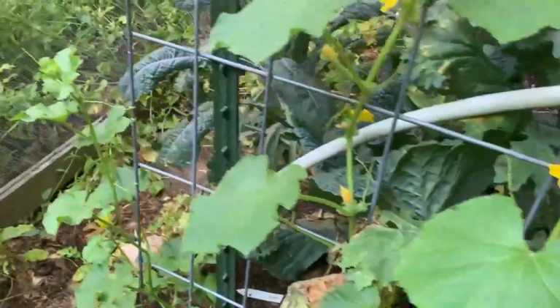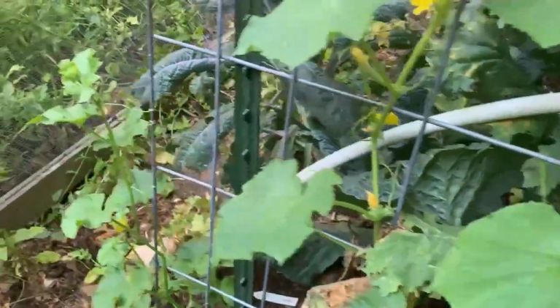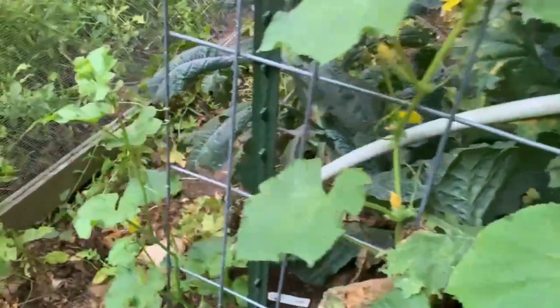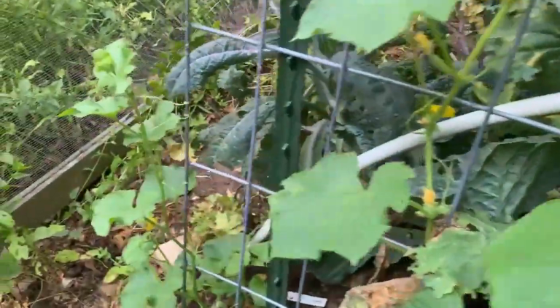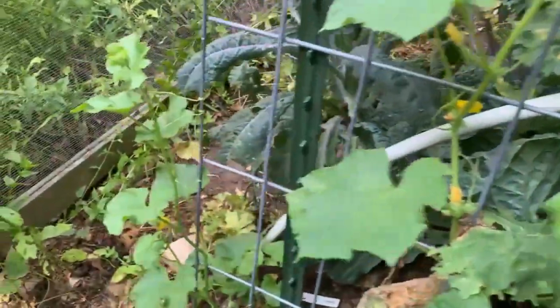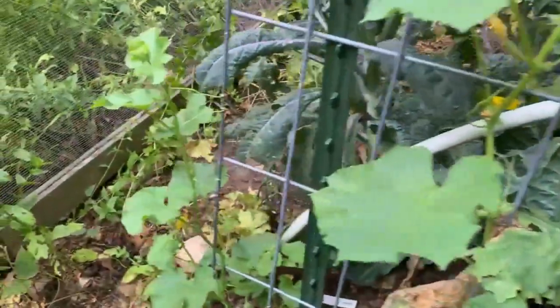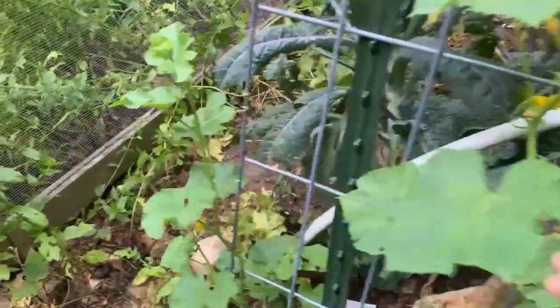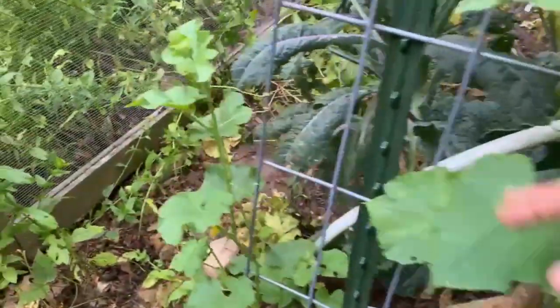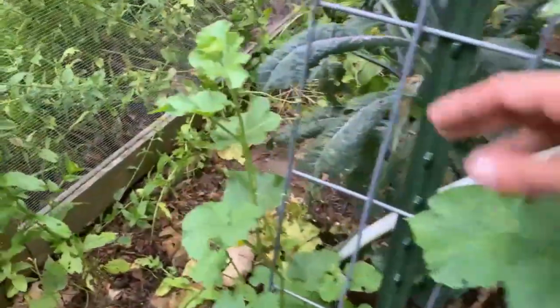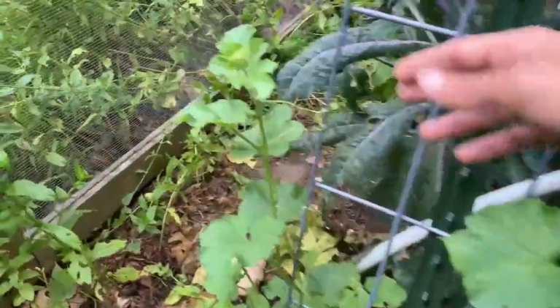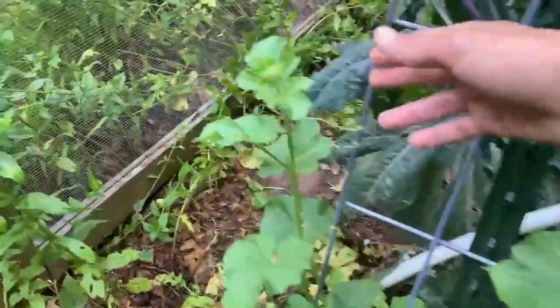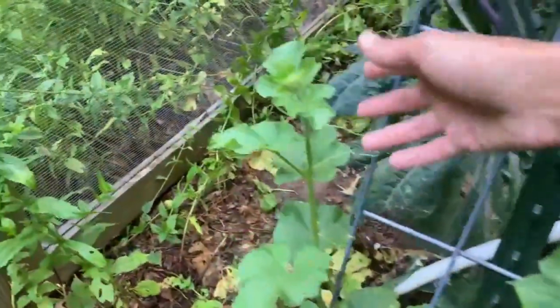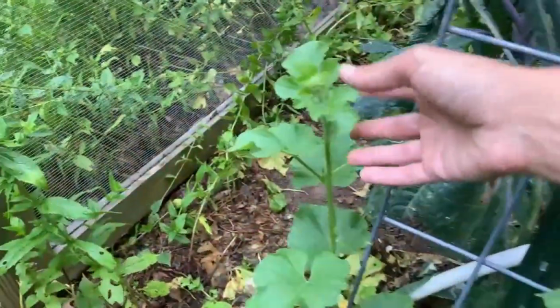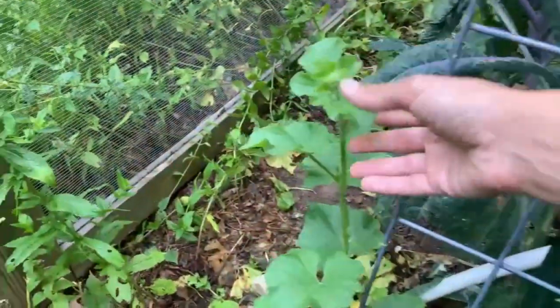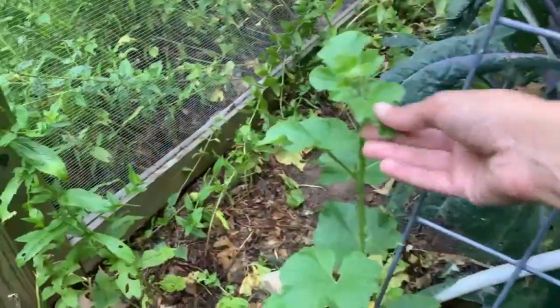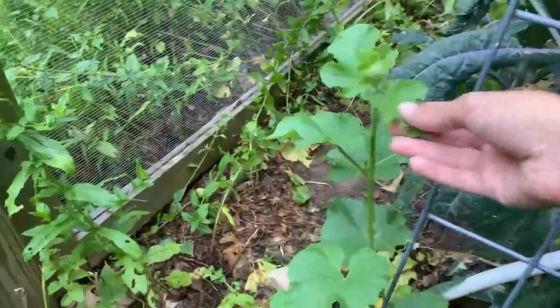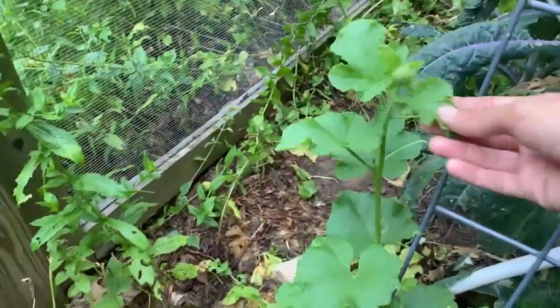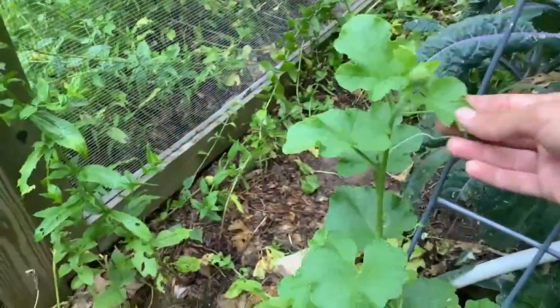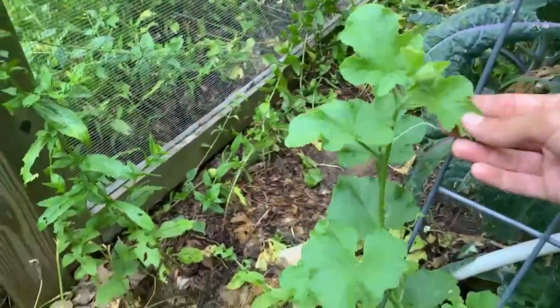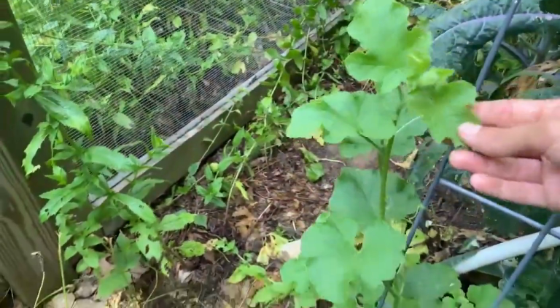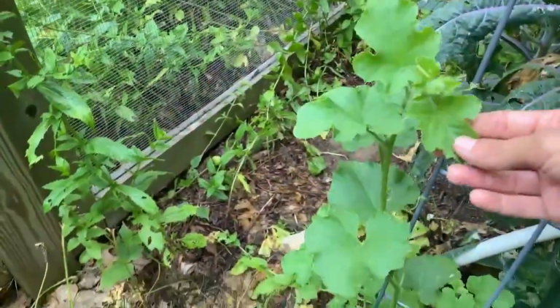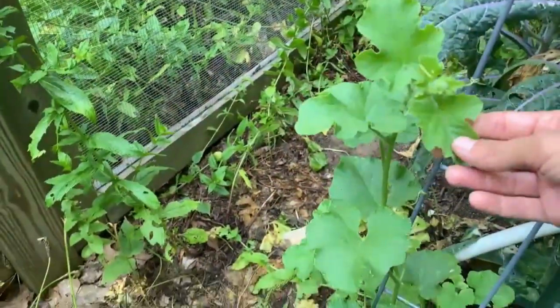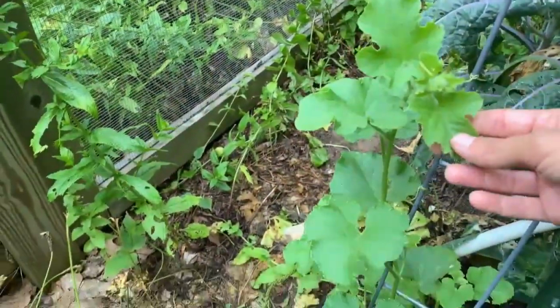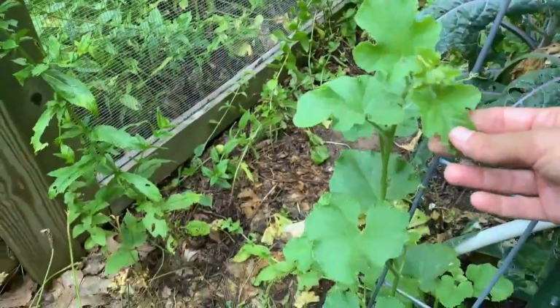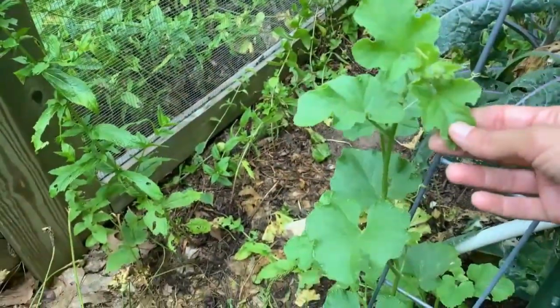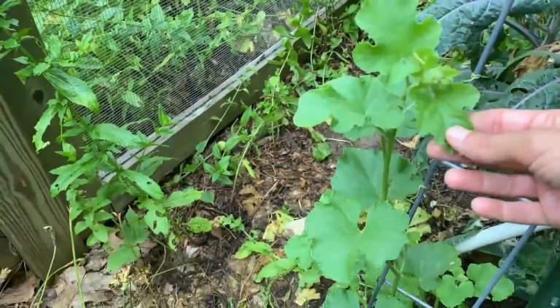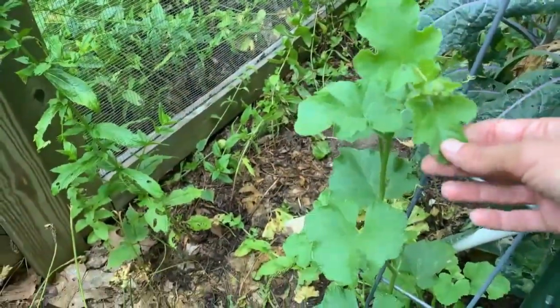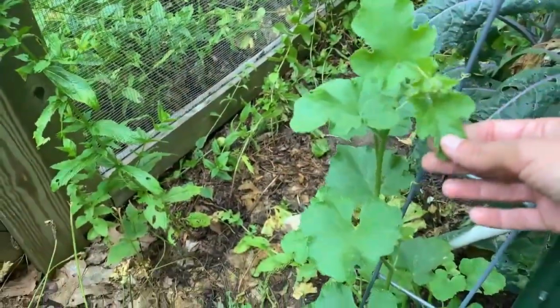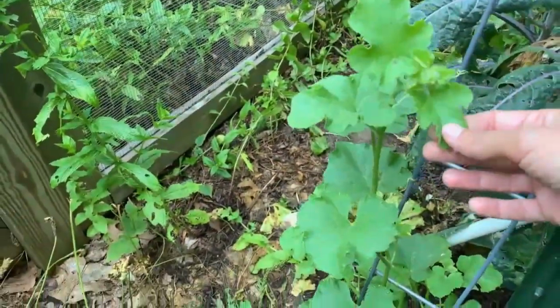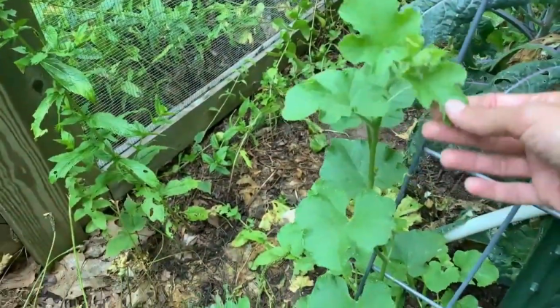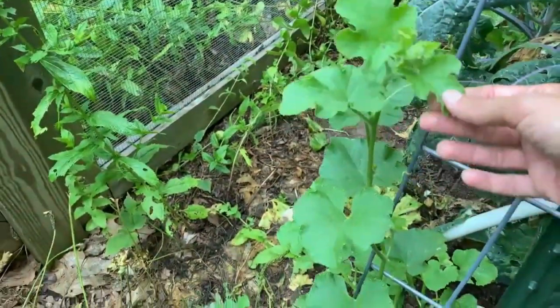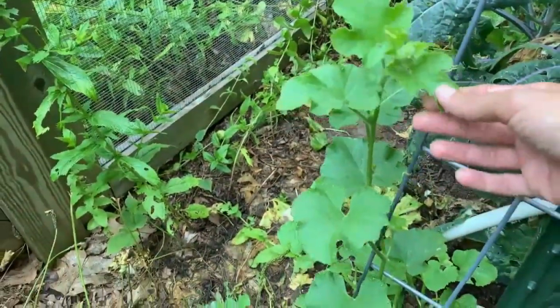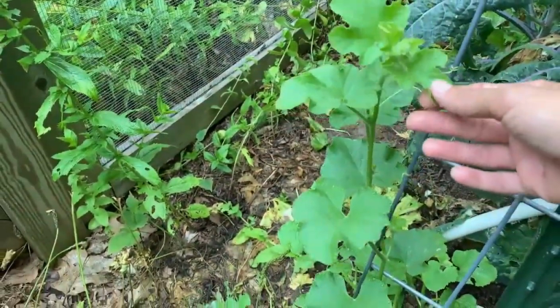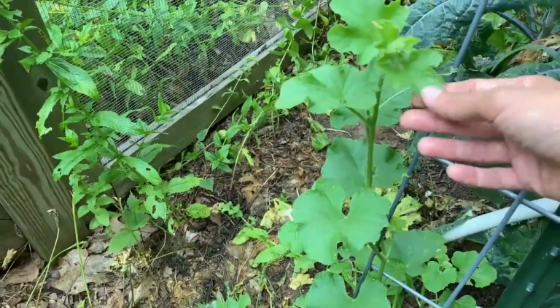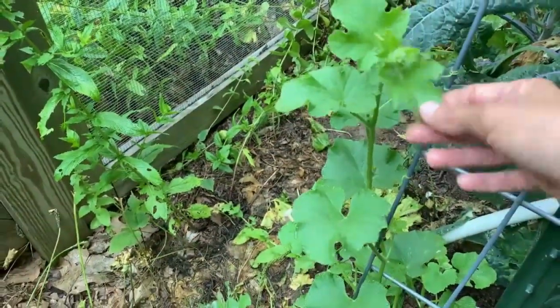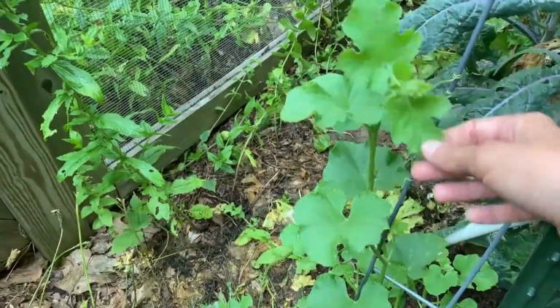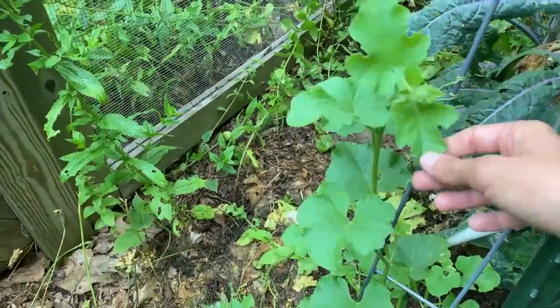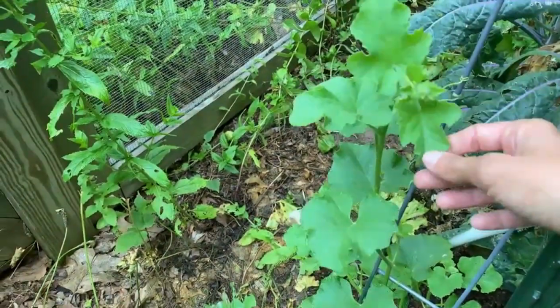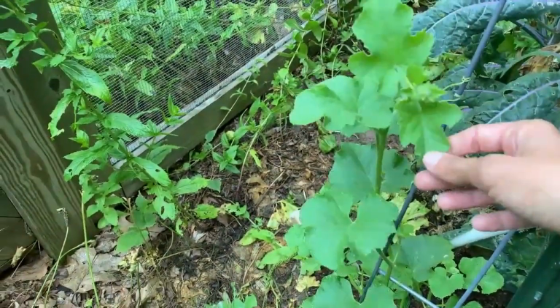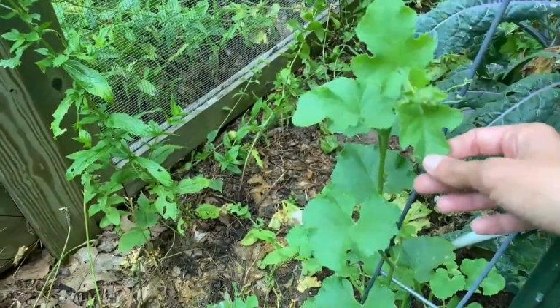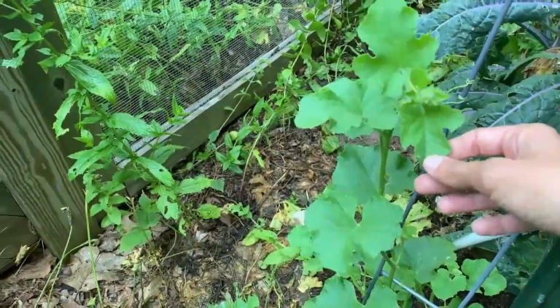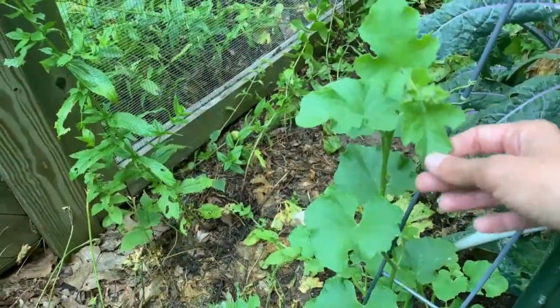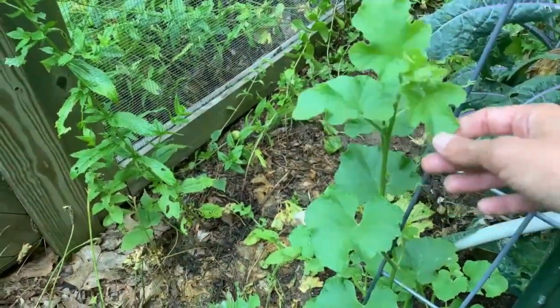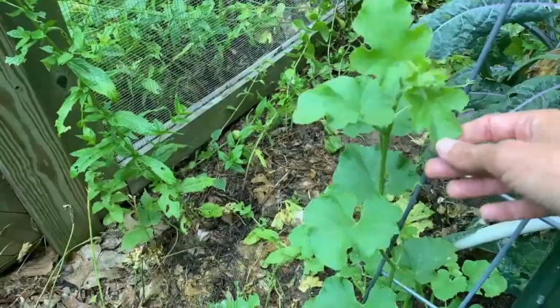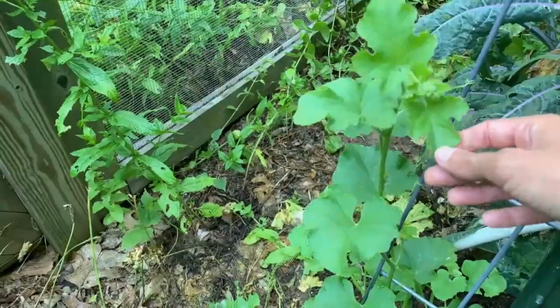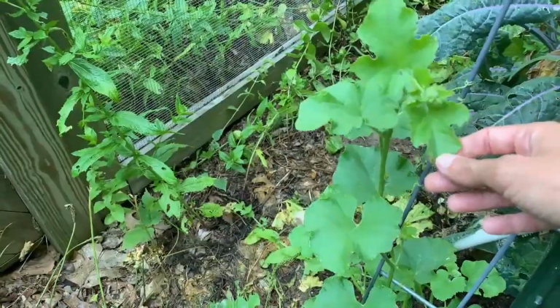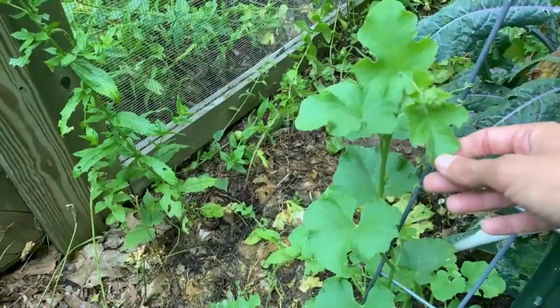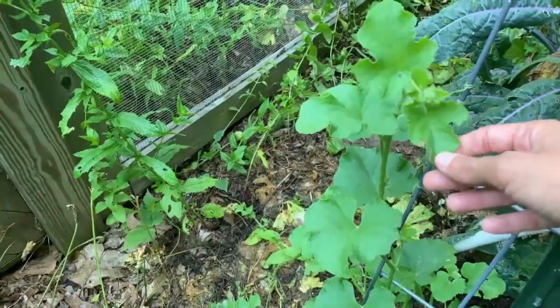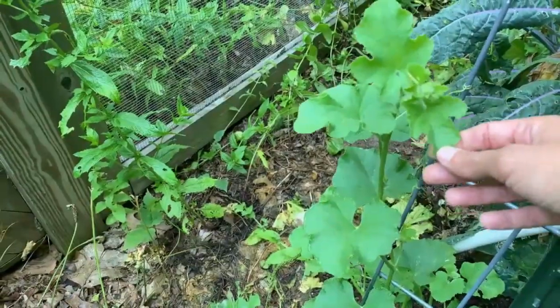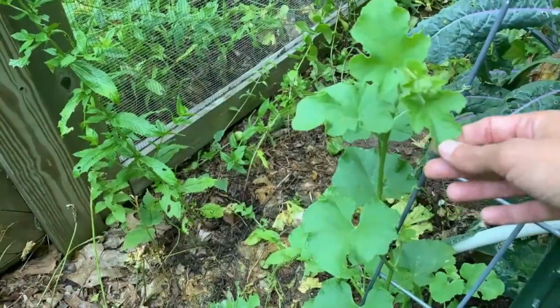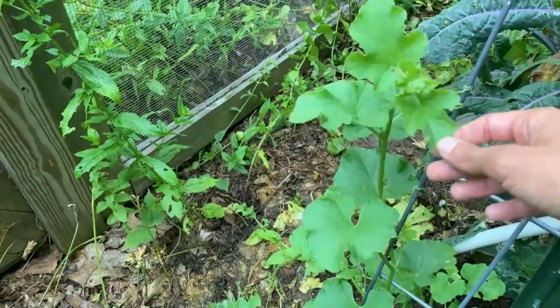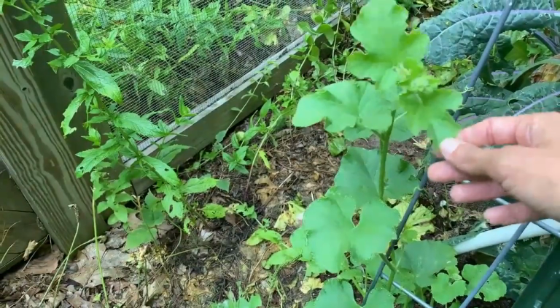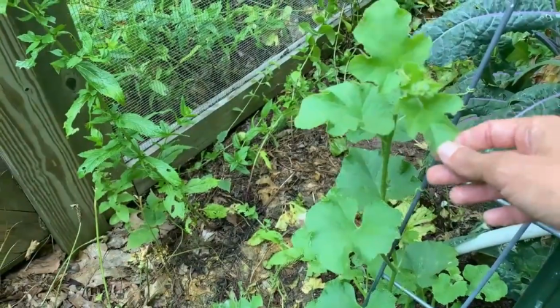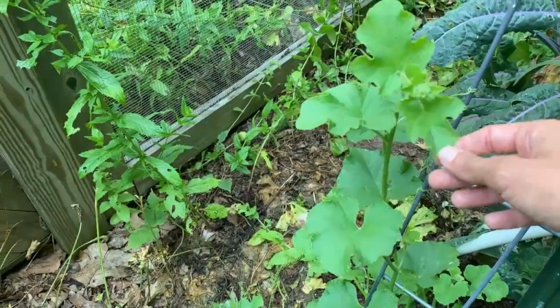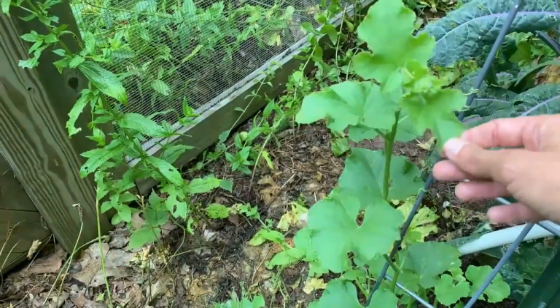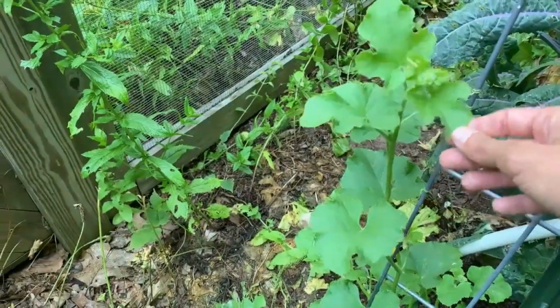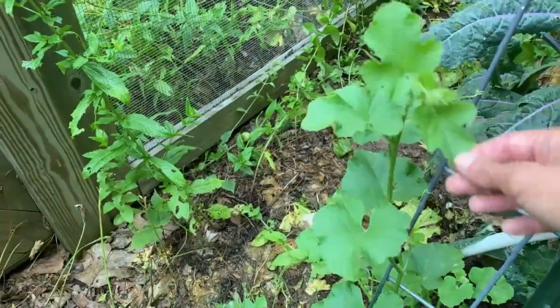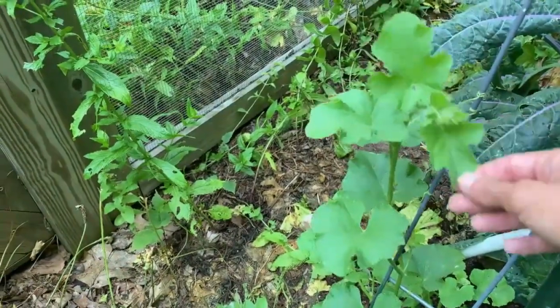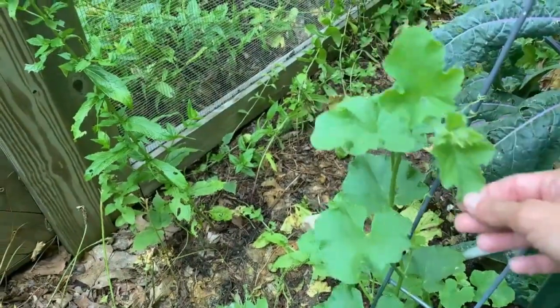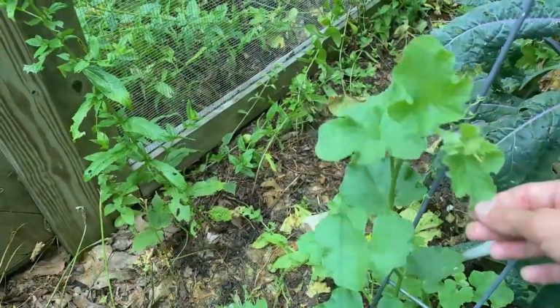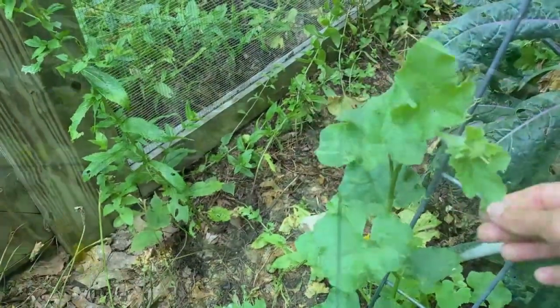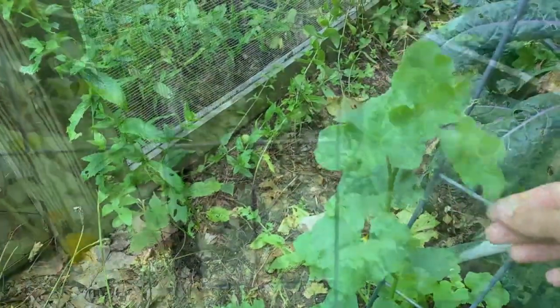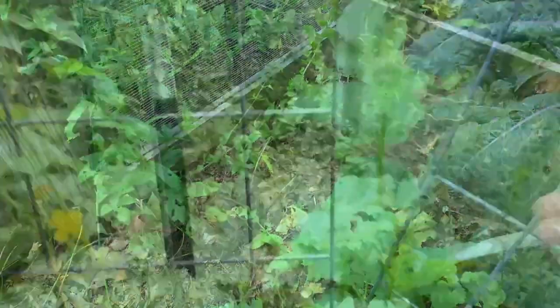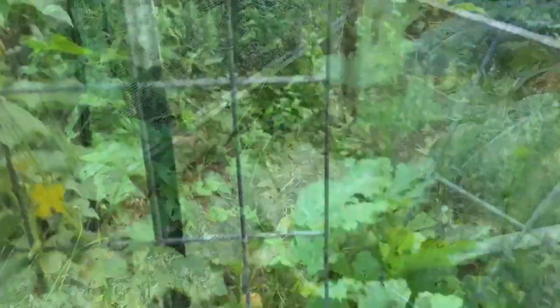Got a couple more cucumbers here. This one's actually a melon — I'm not sure which type of melon it is. I have two types that I planted this year, but we'll find out when it gives us some fruit.